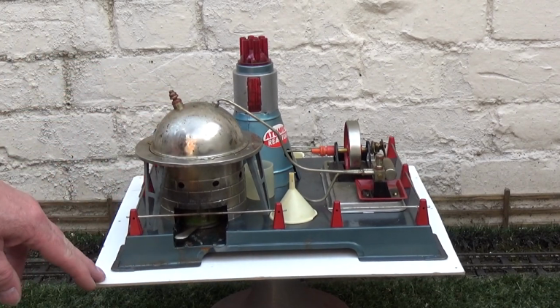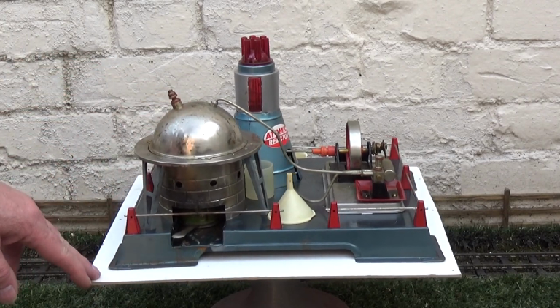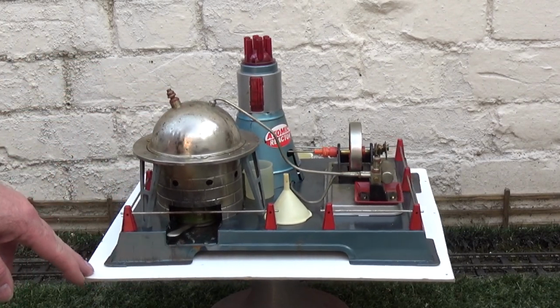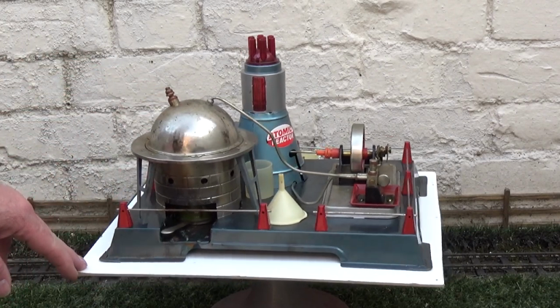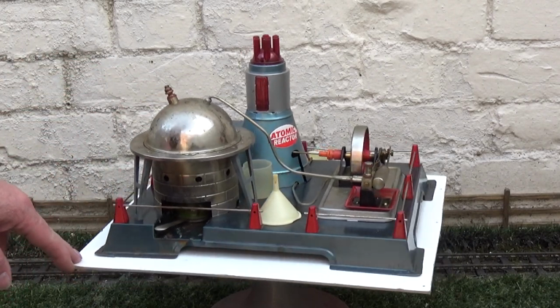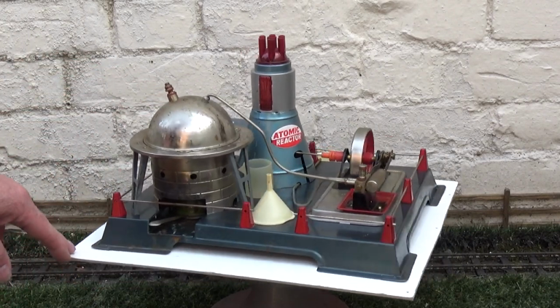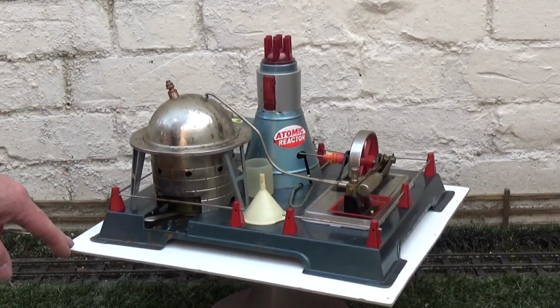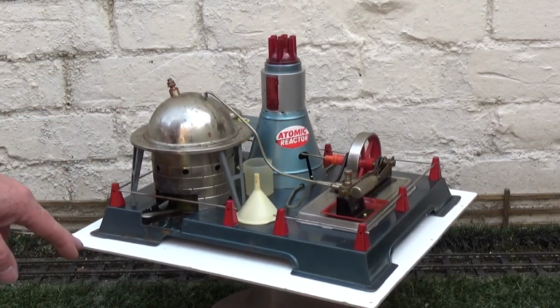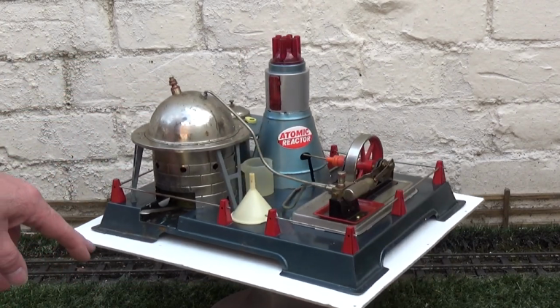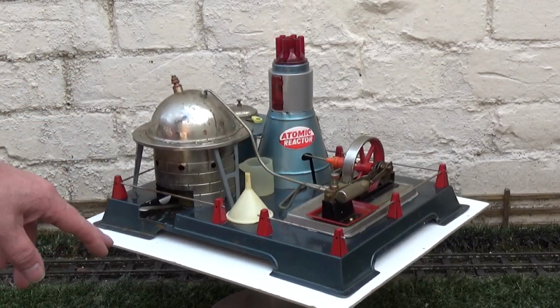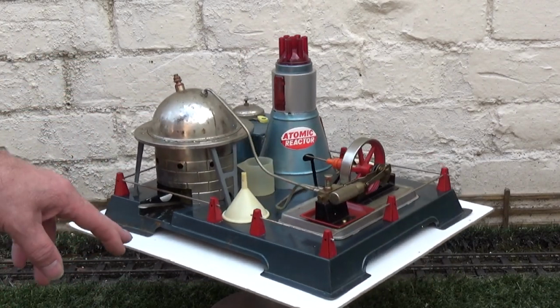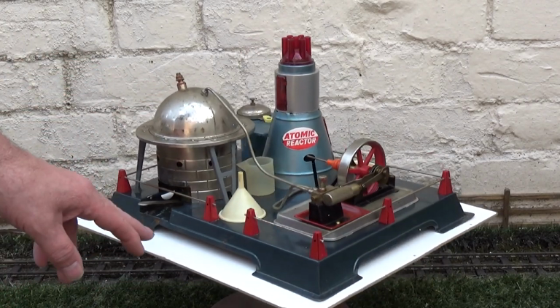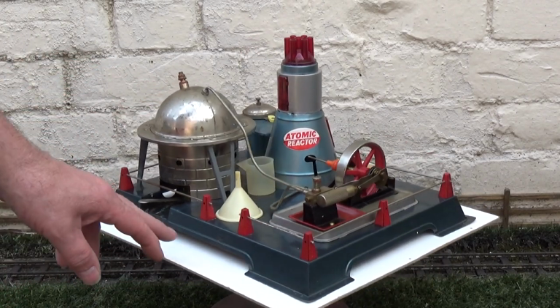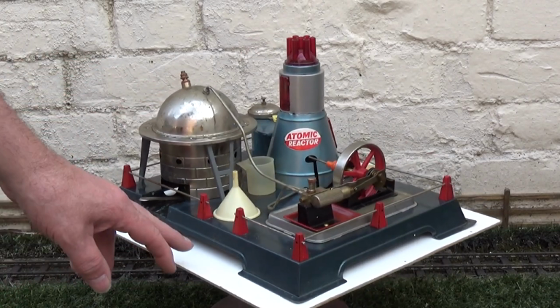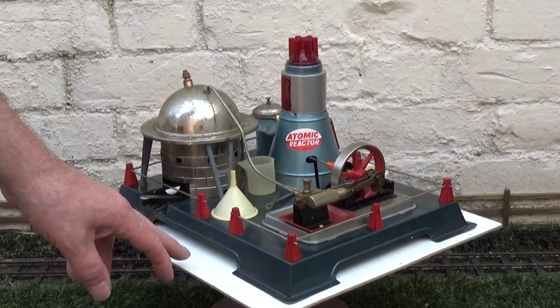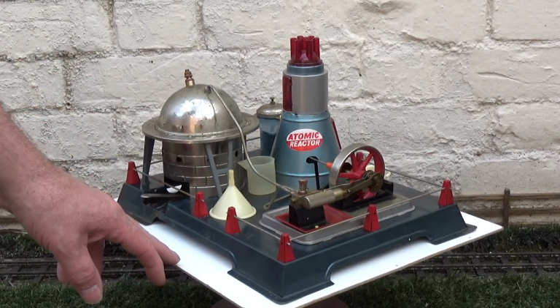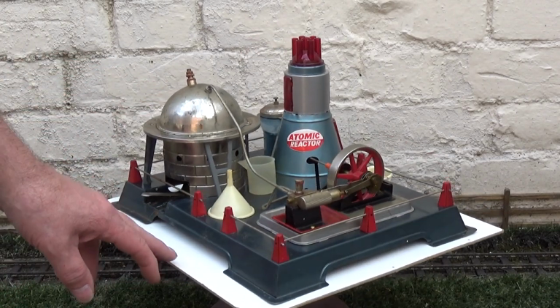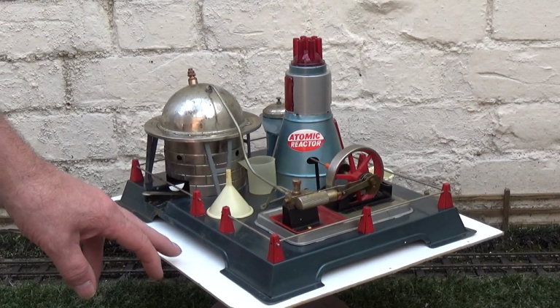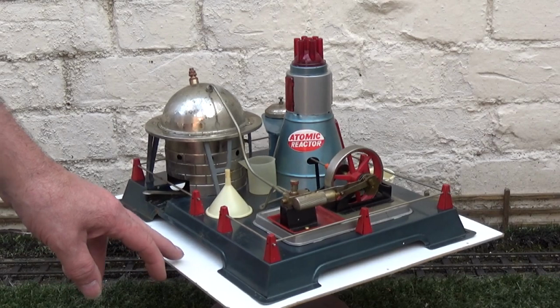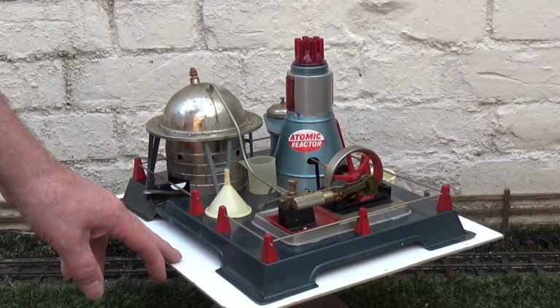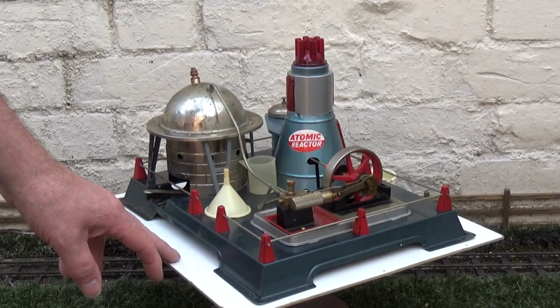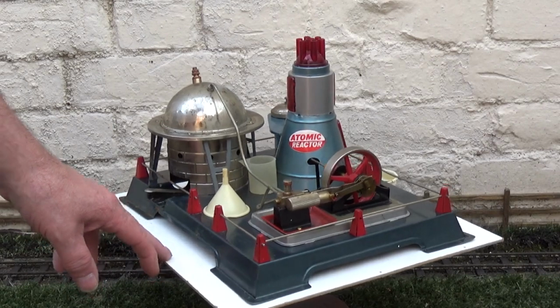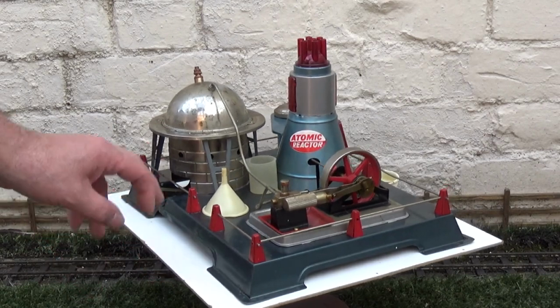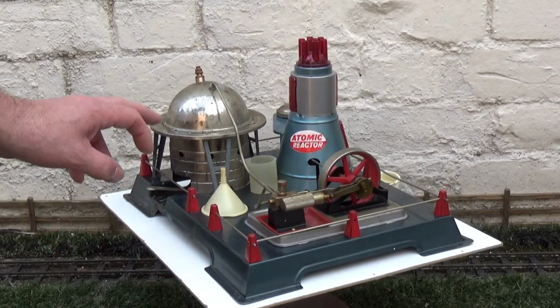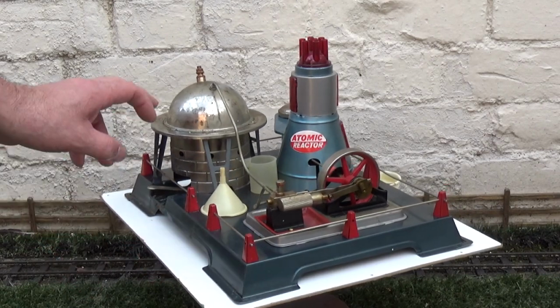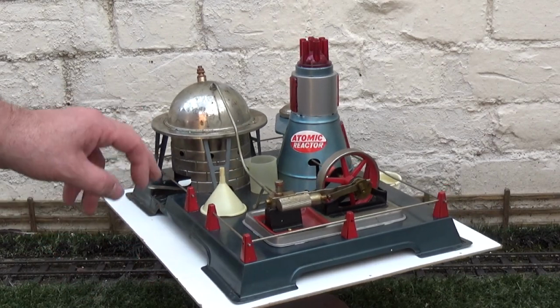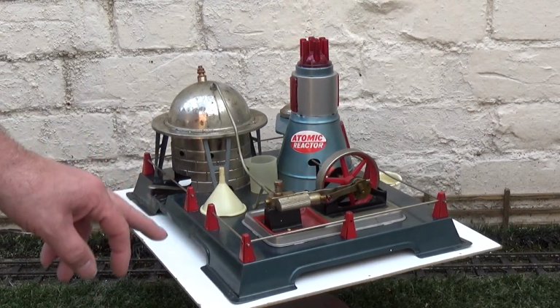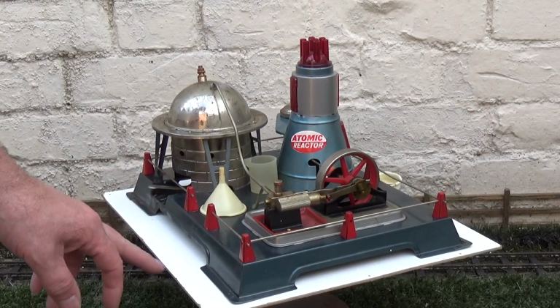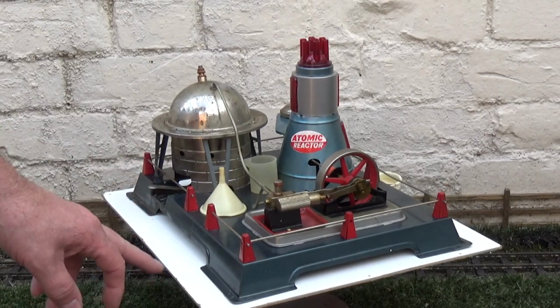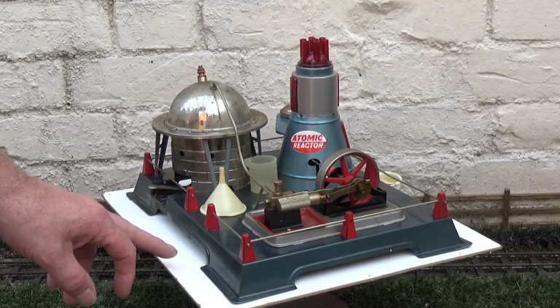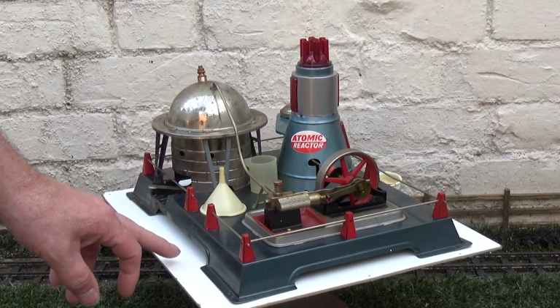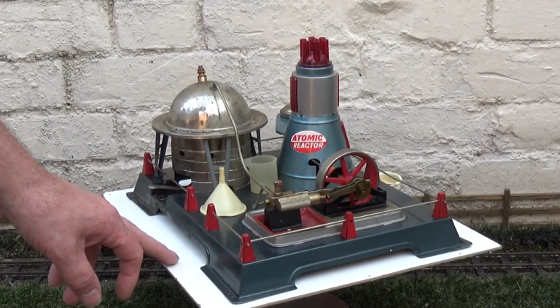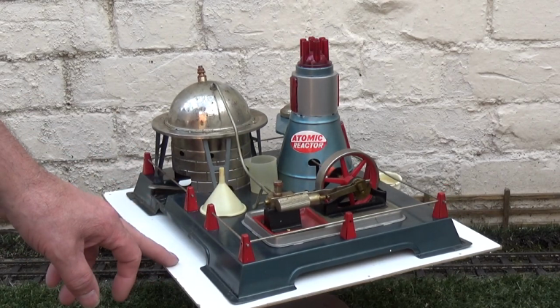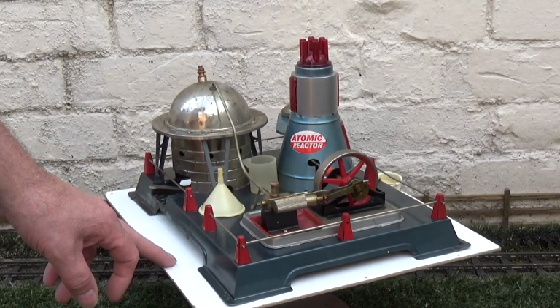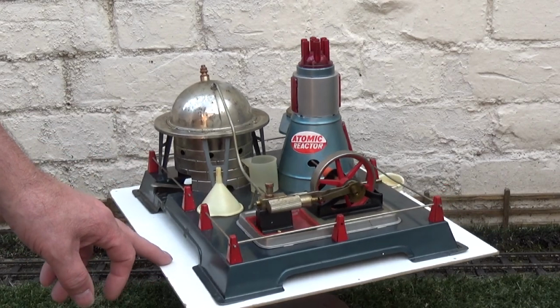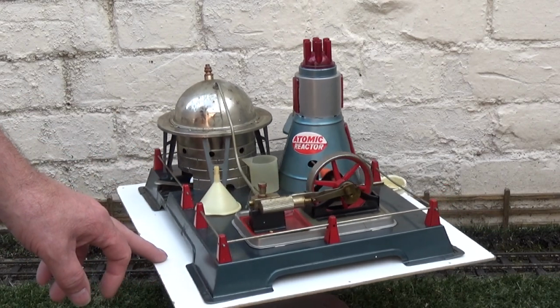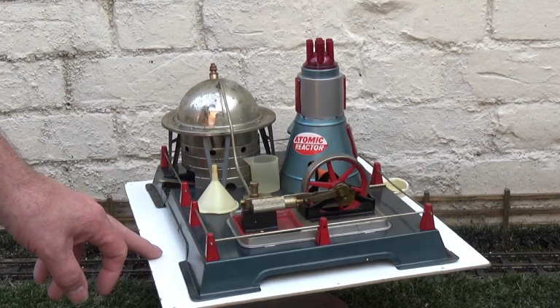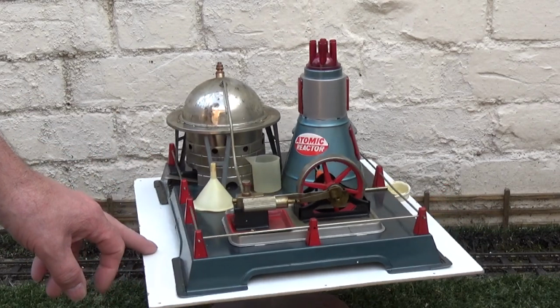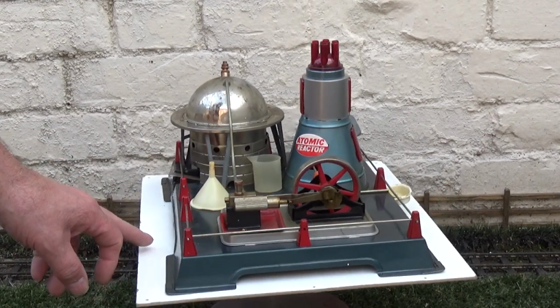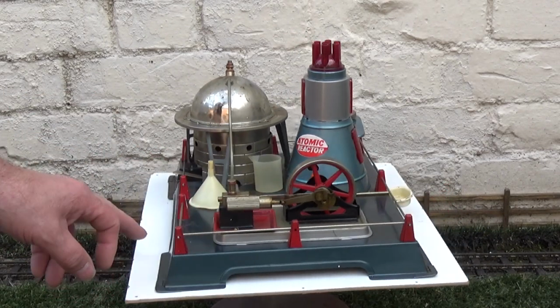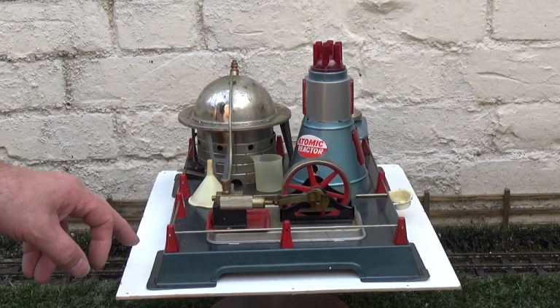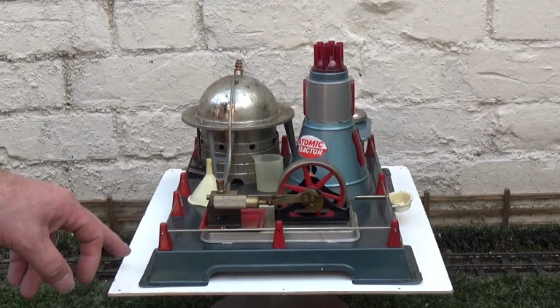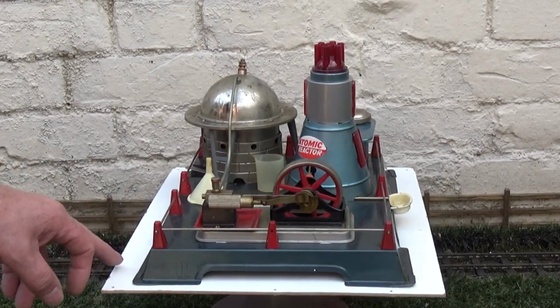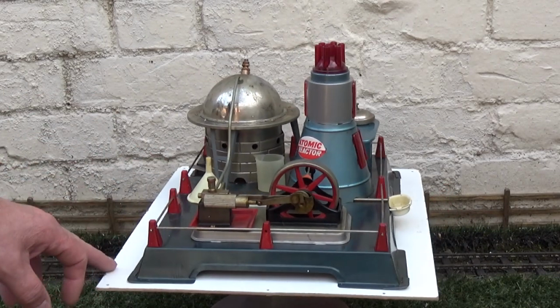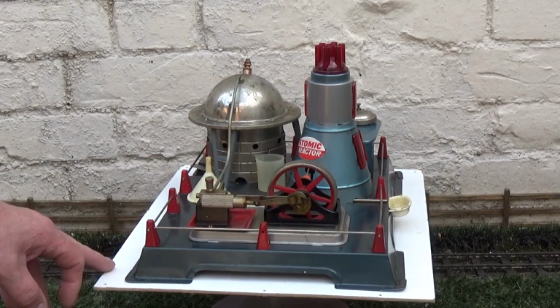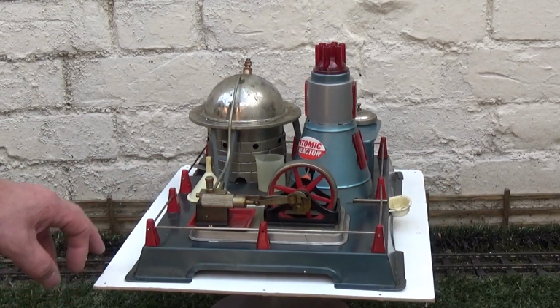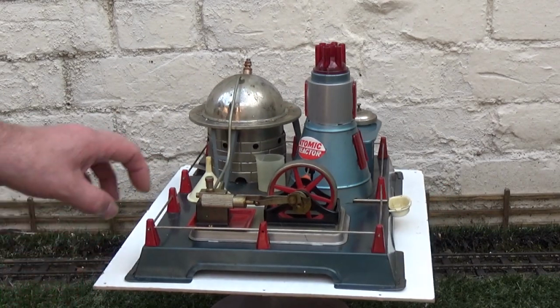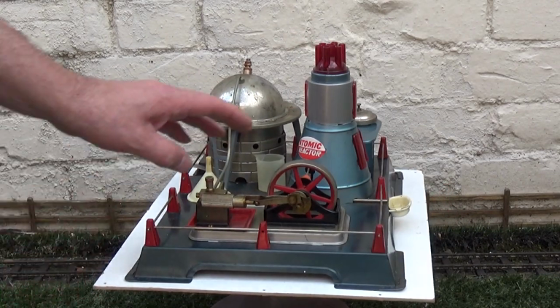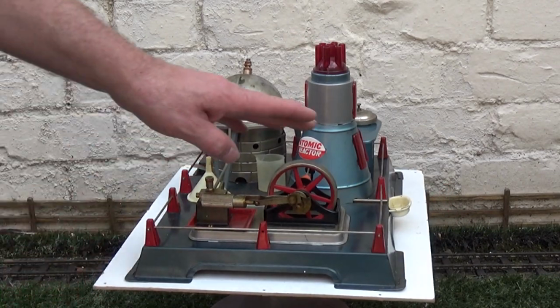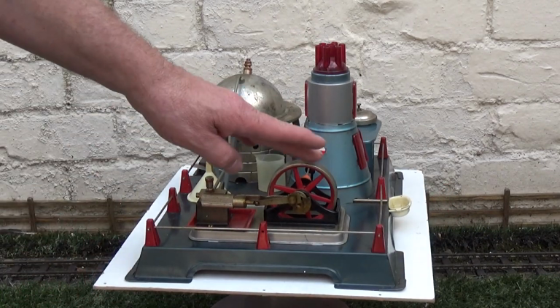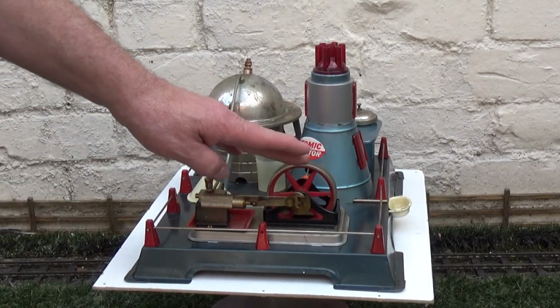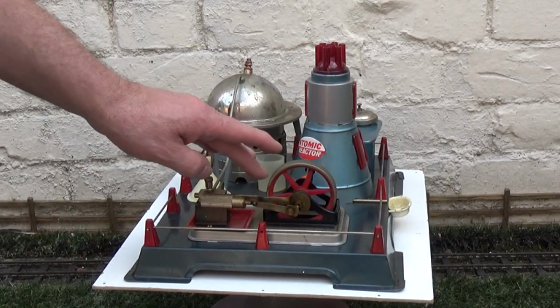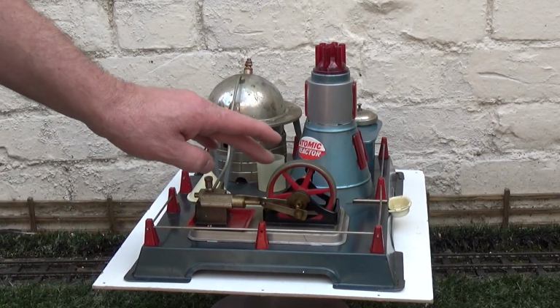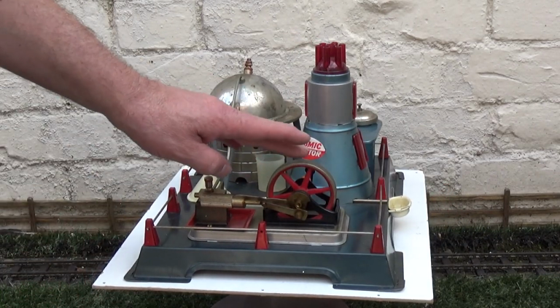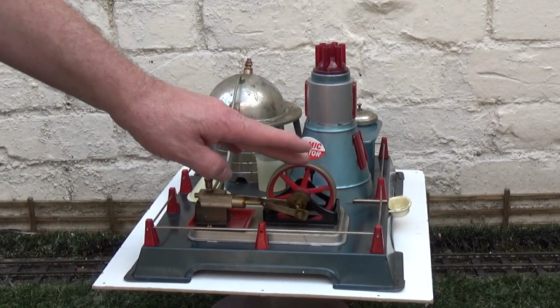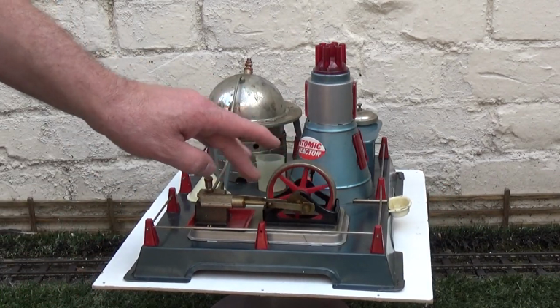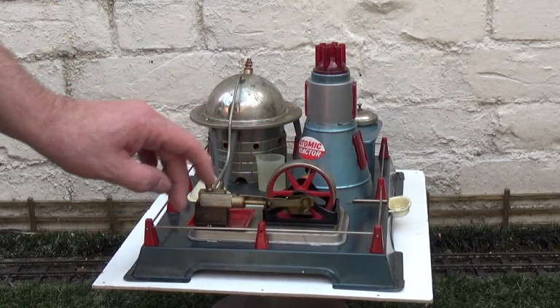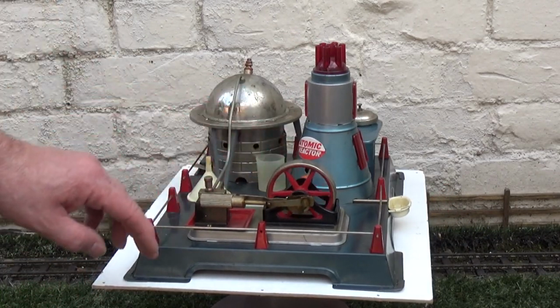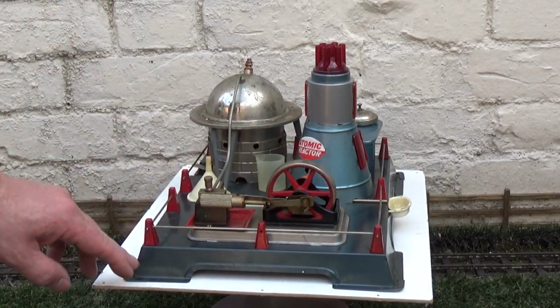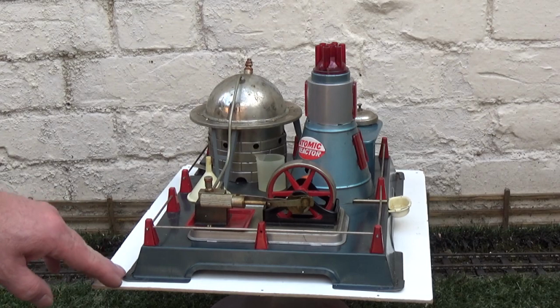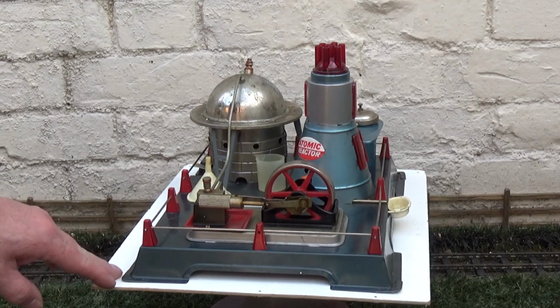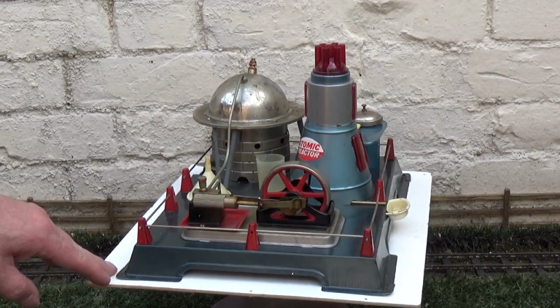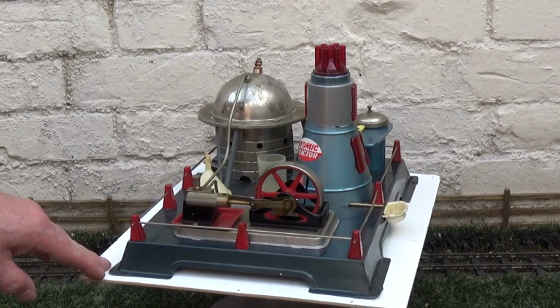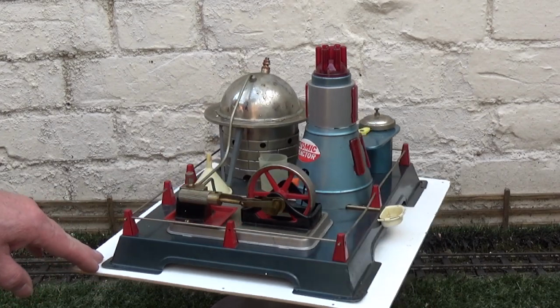But this one seems to be in excellent condition. I haven't checked the boiler yet — I'm just keeping my fingers crossed on it because the rest of it is in fantastic condition.